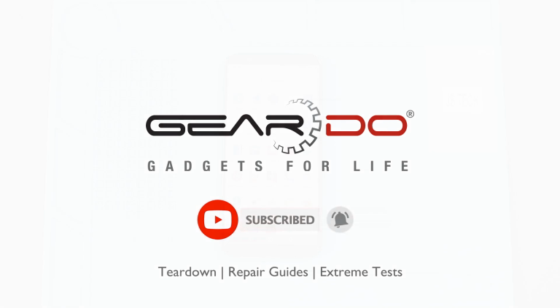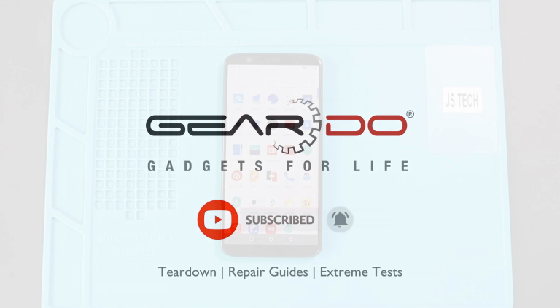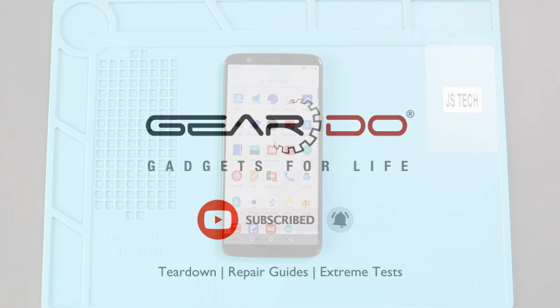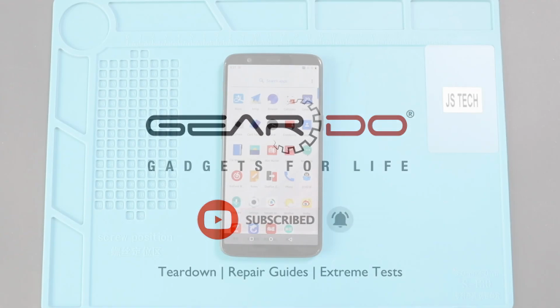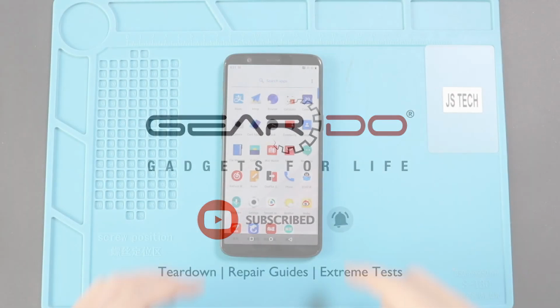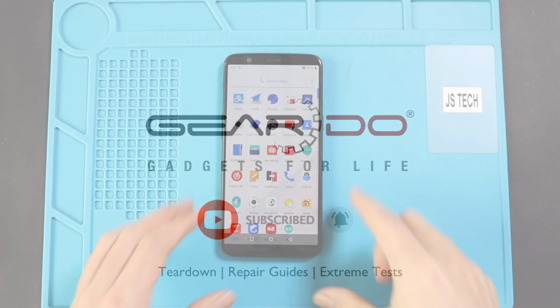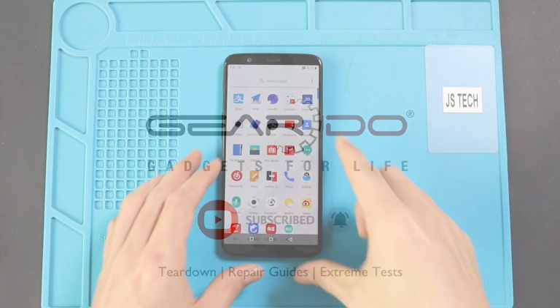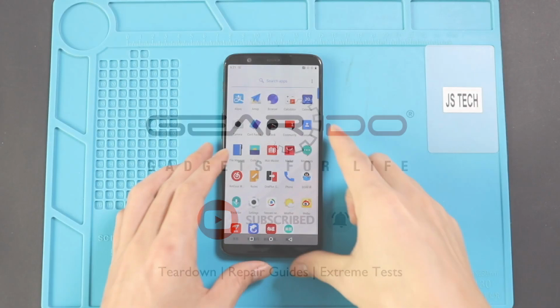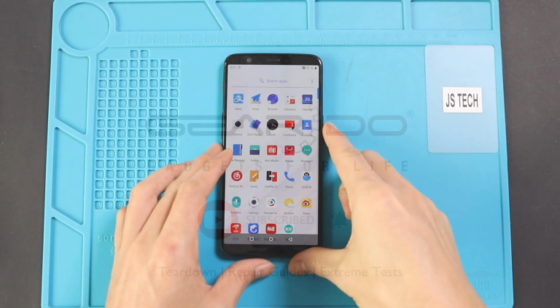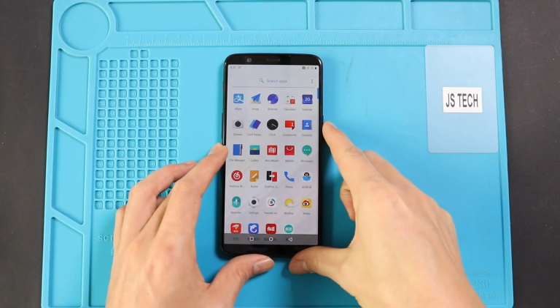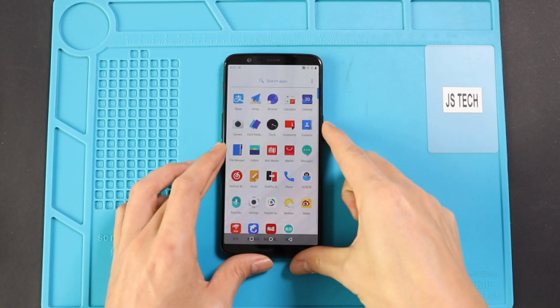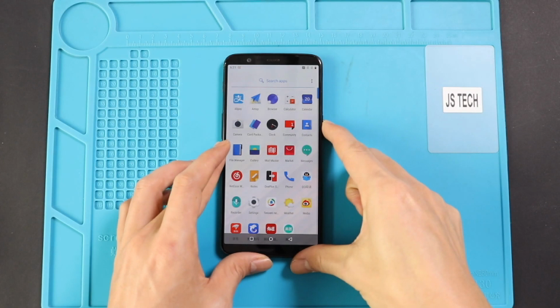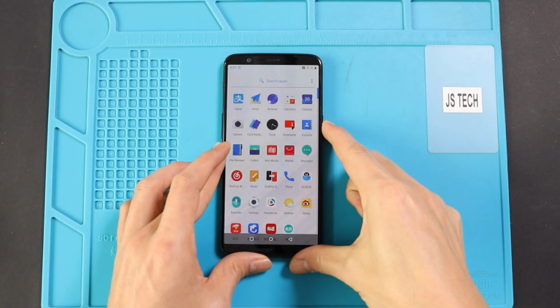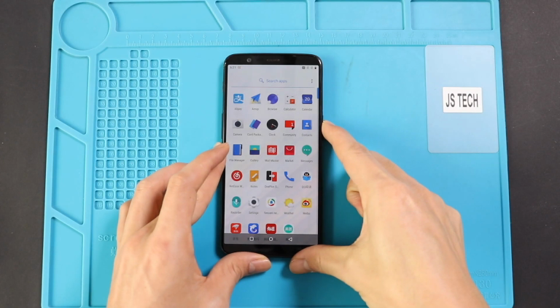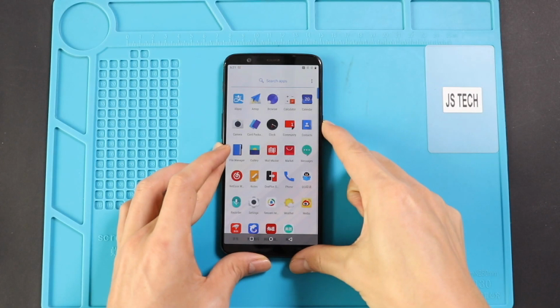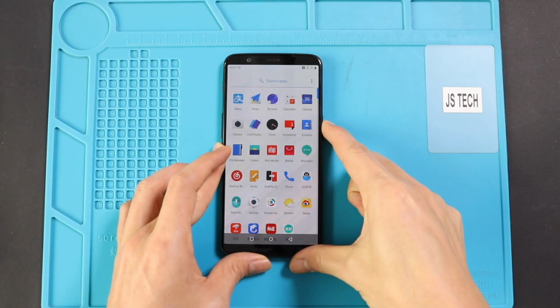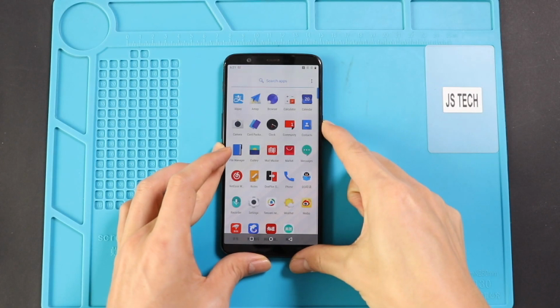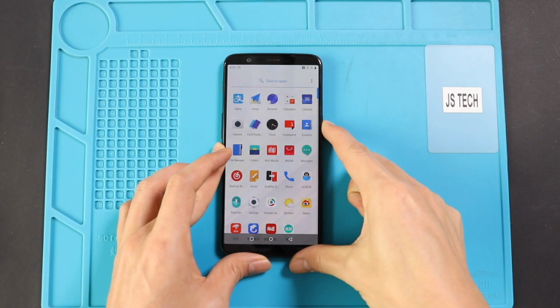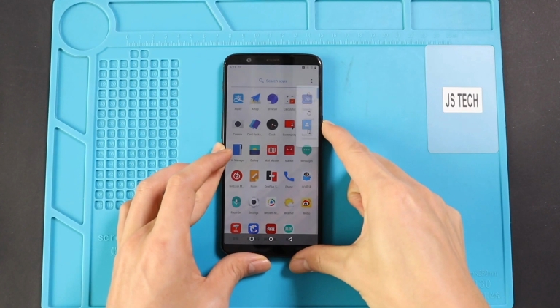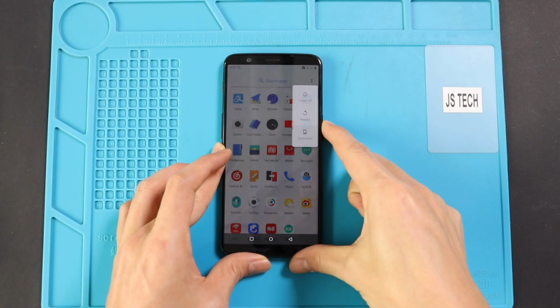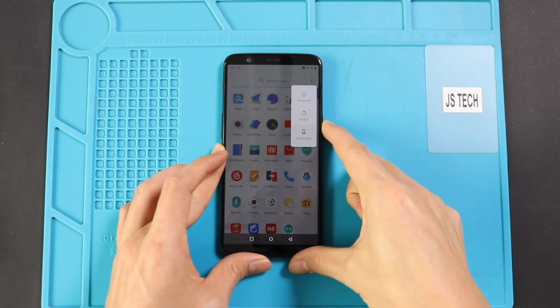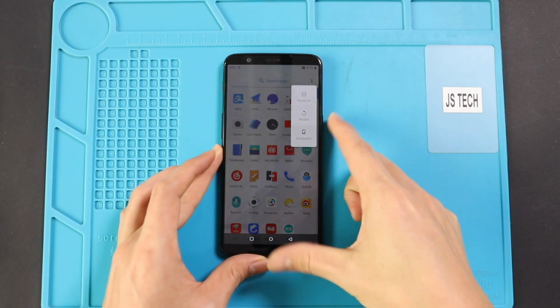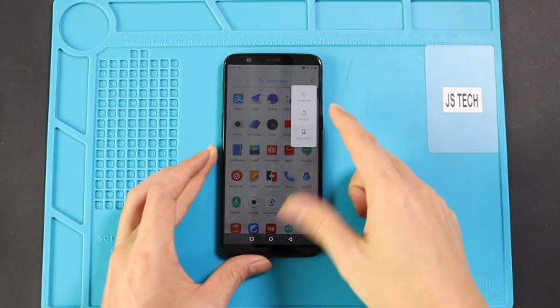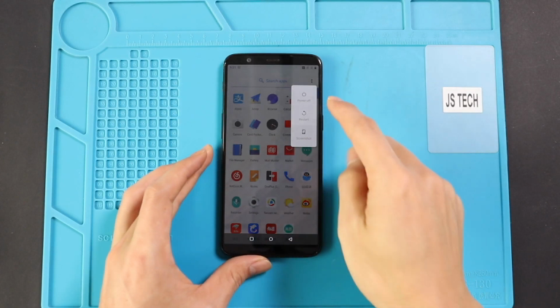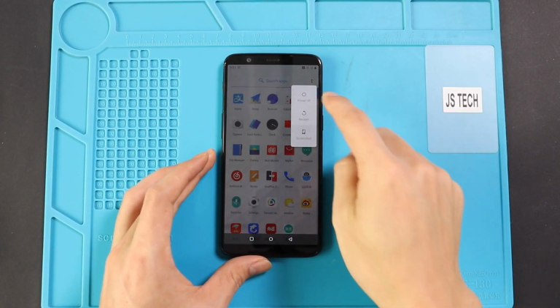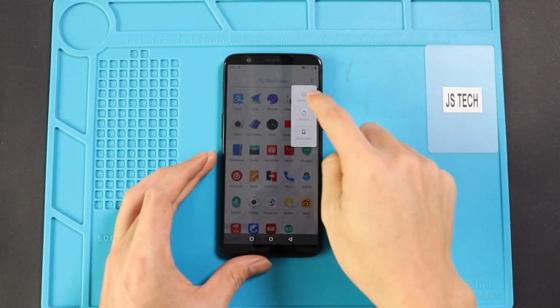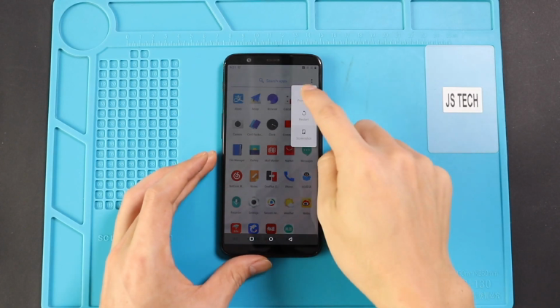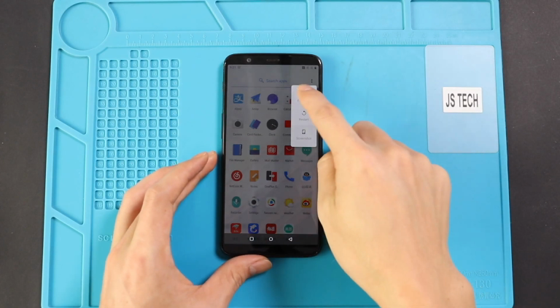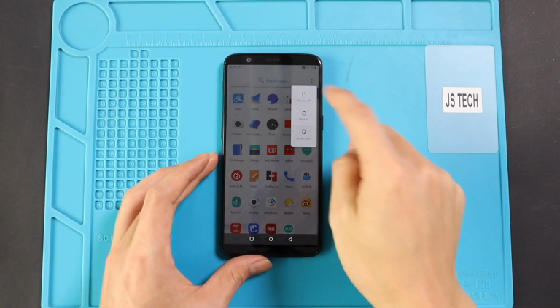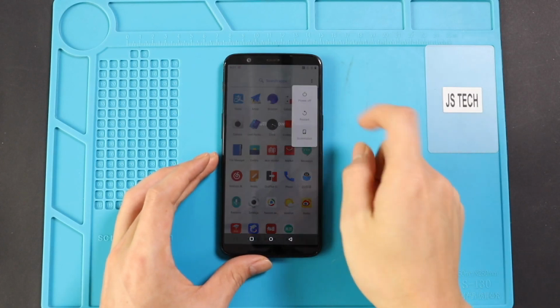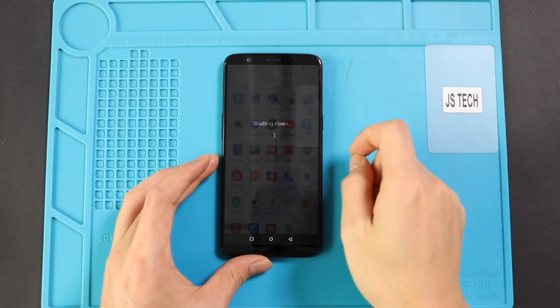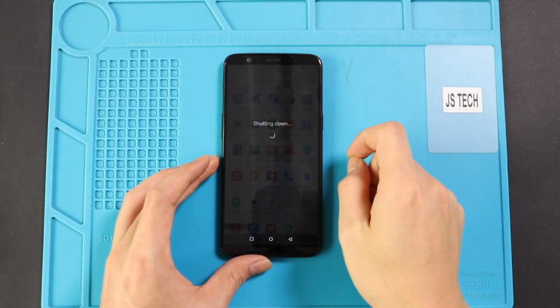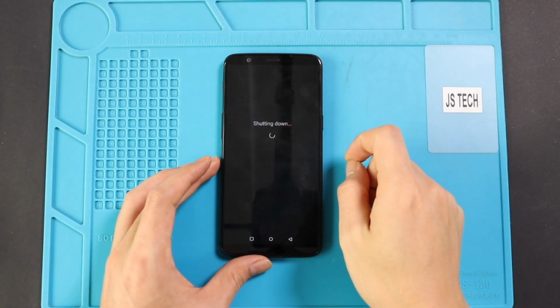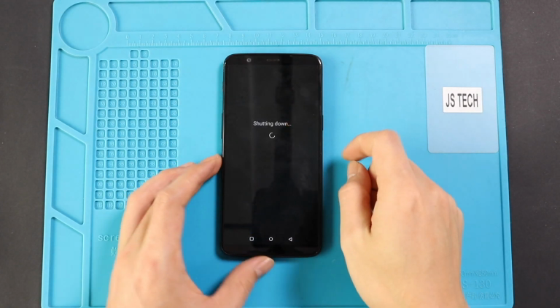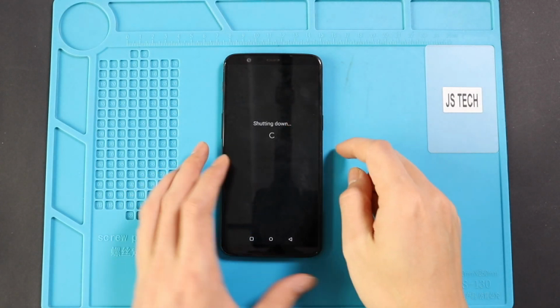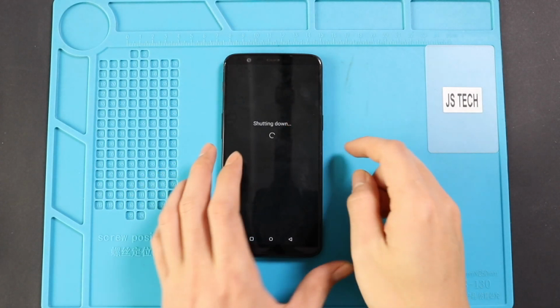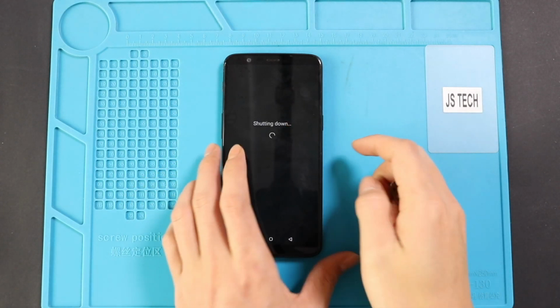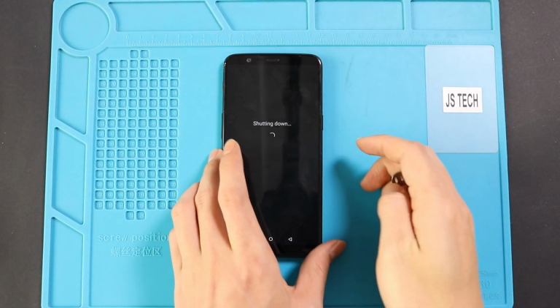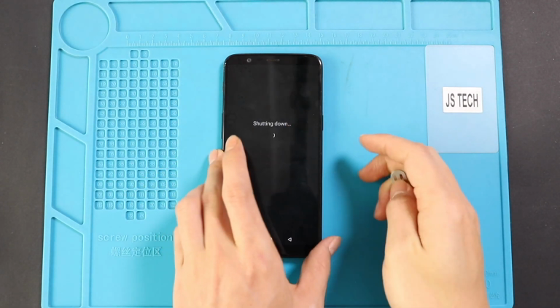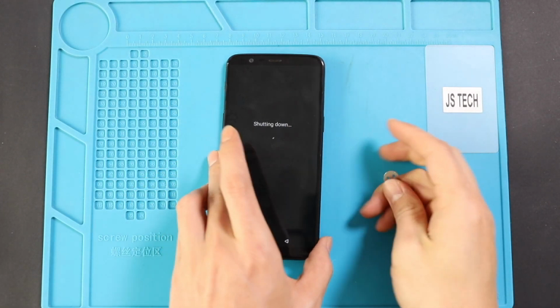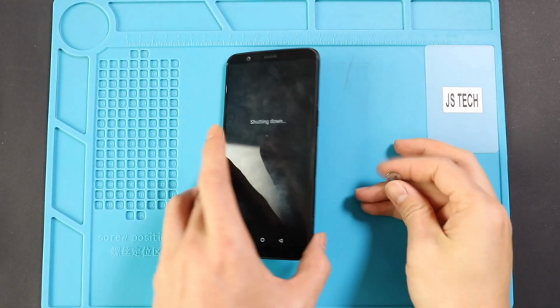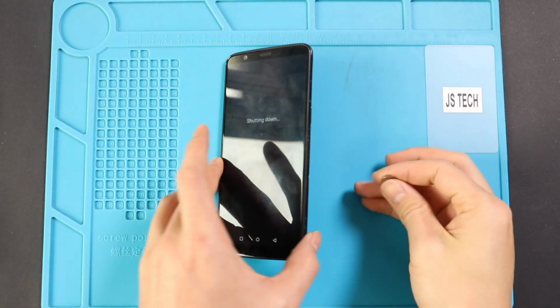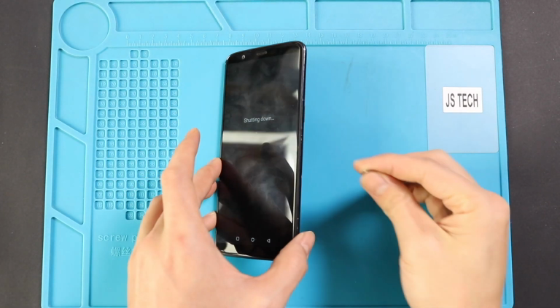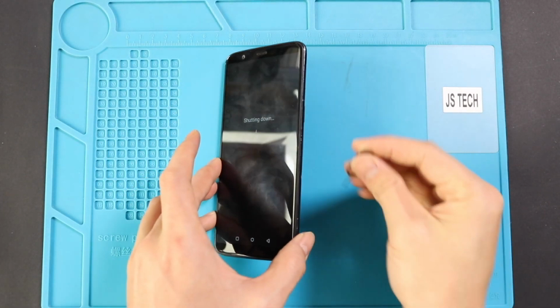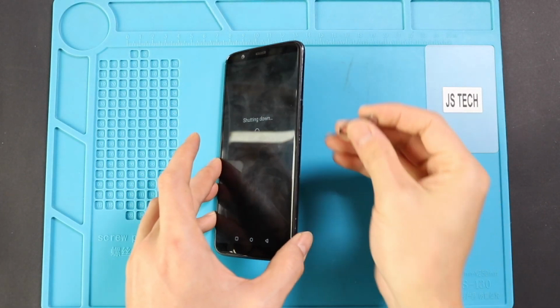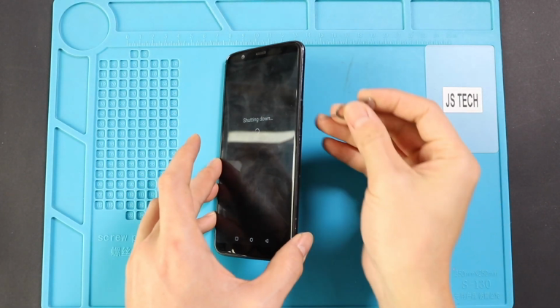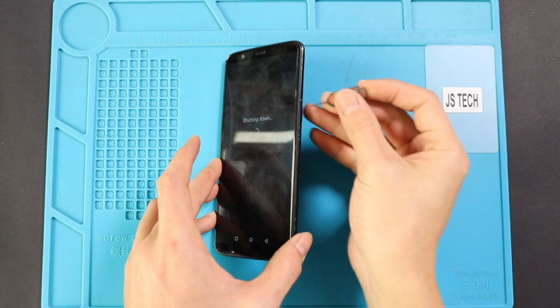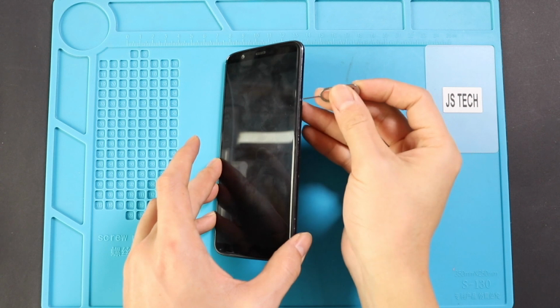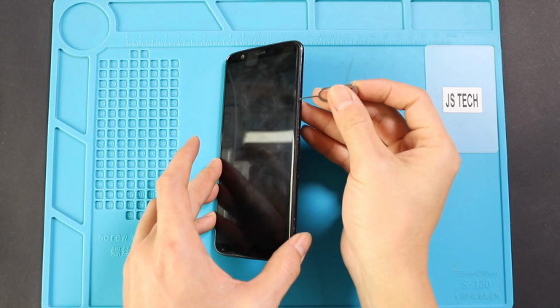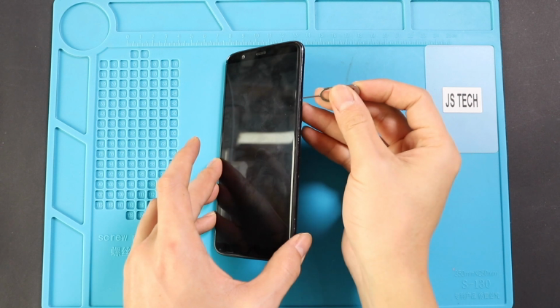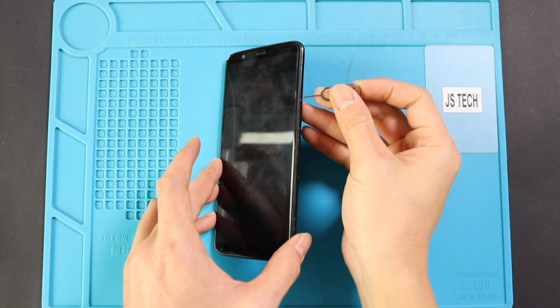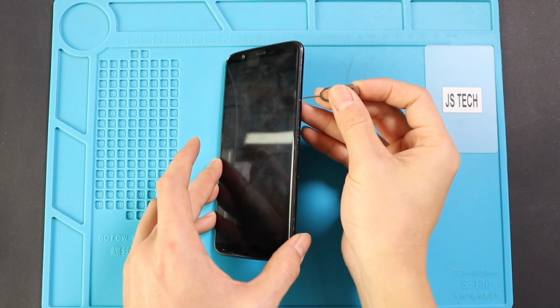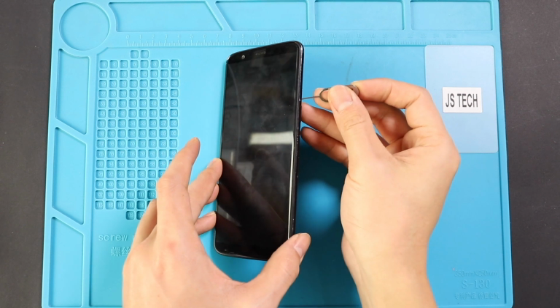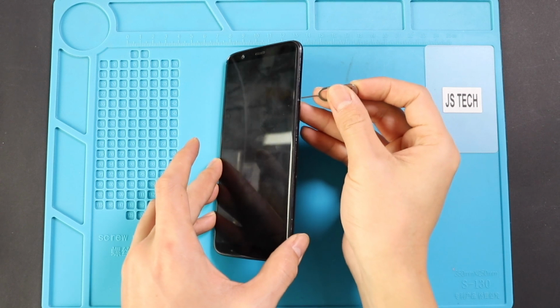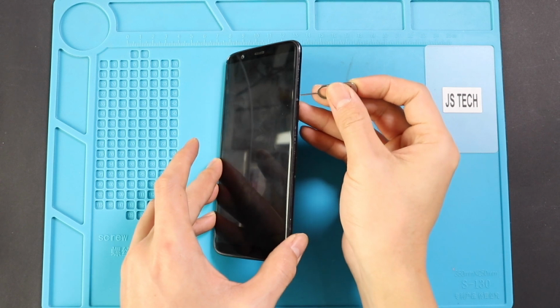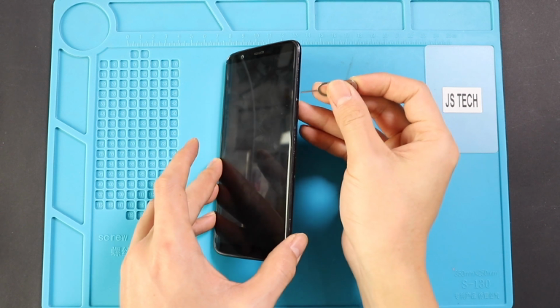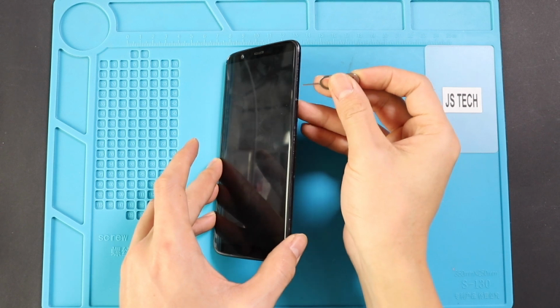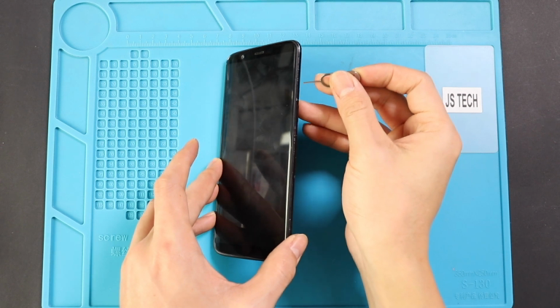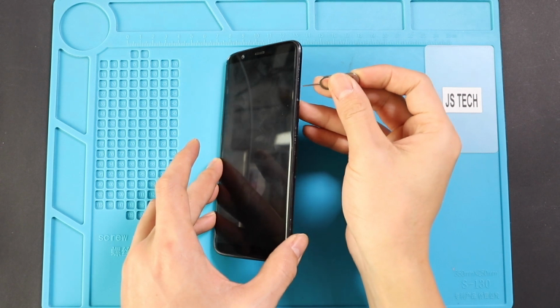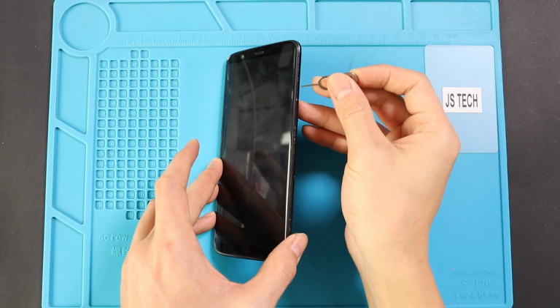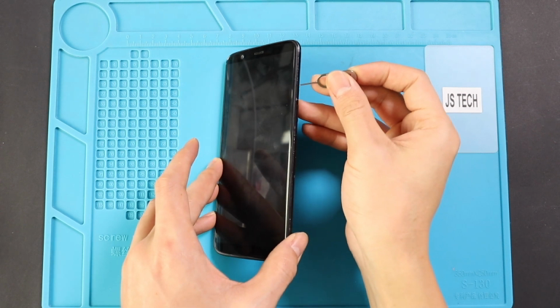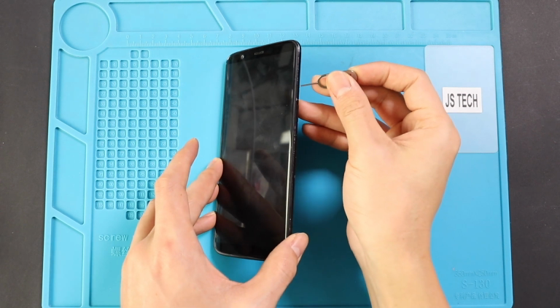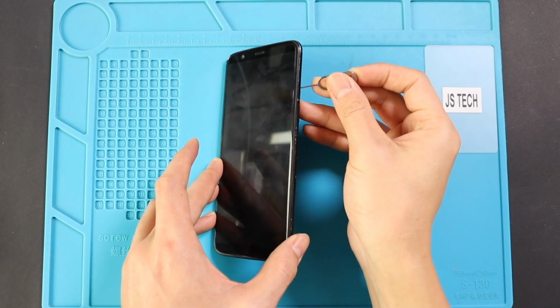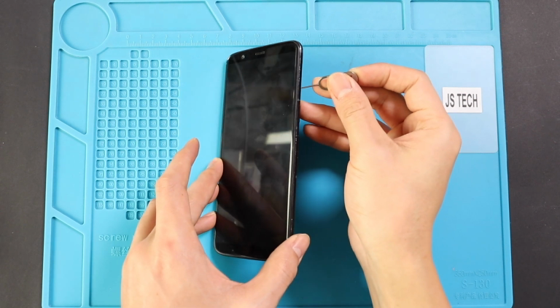Hi everyone, welcome back to Geado. Today we will show you how to replace the battery on OnePlus 5T mobile phone.